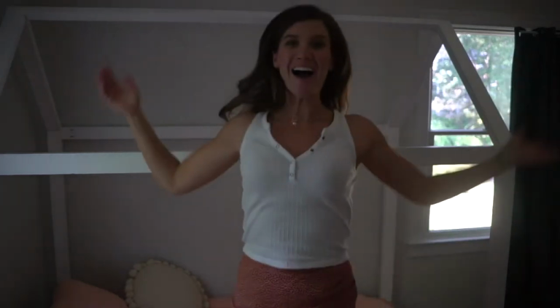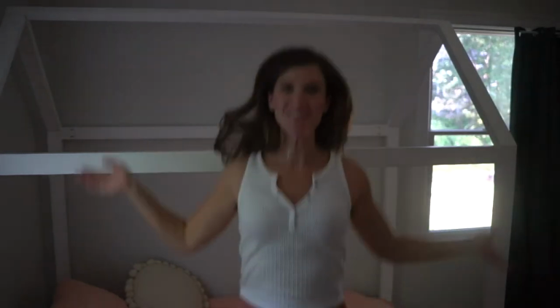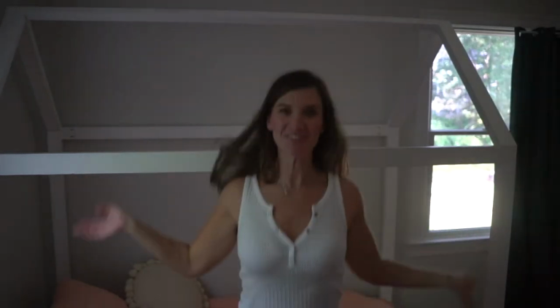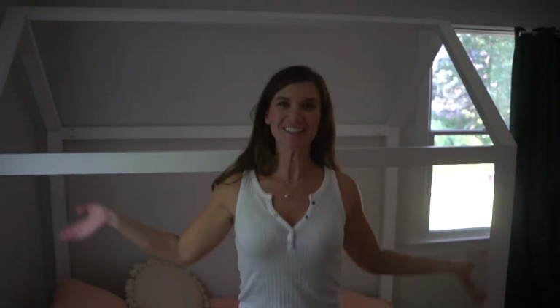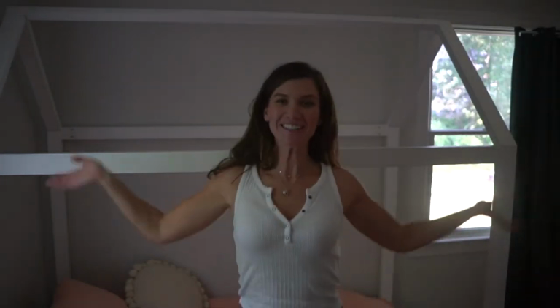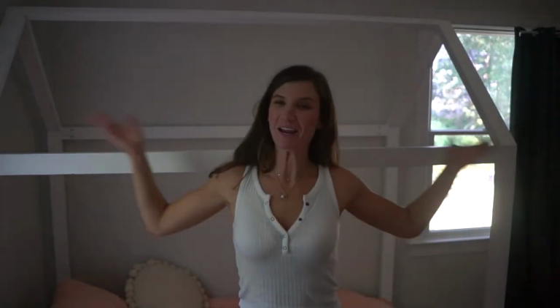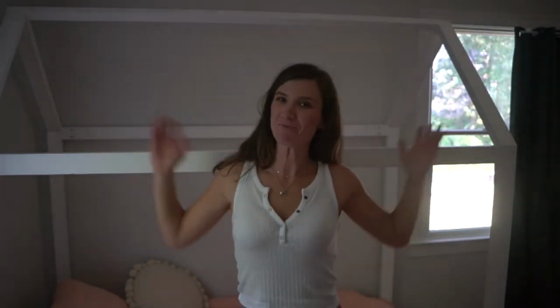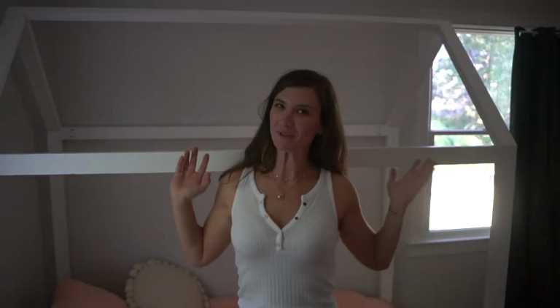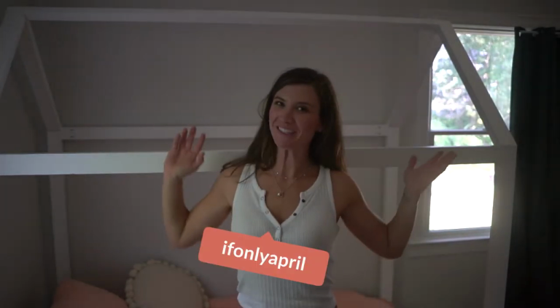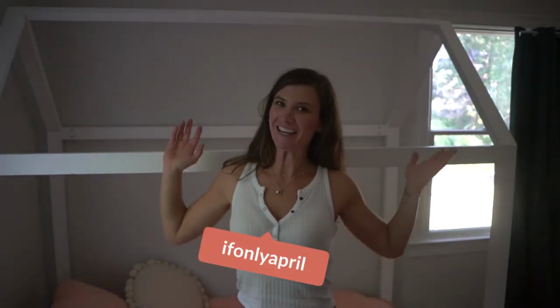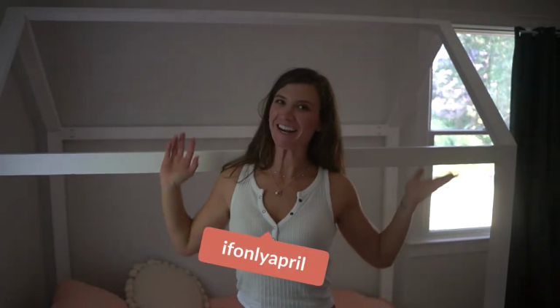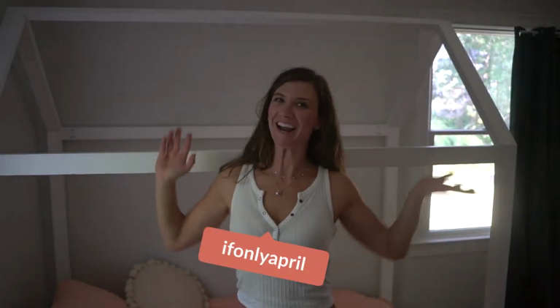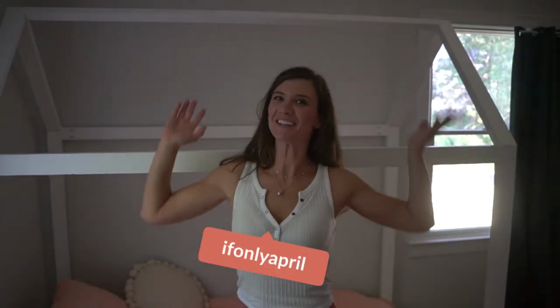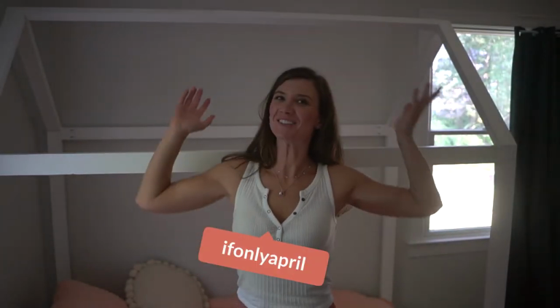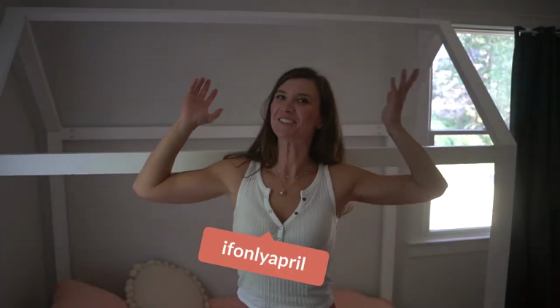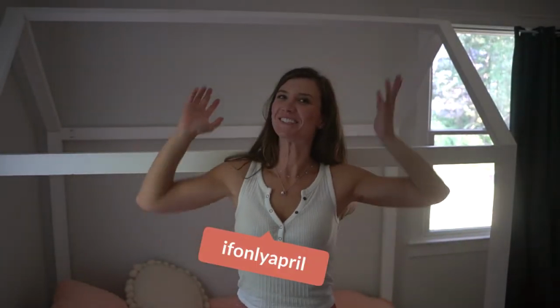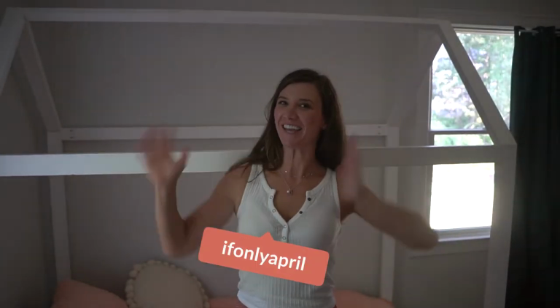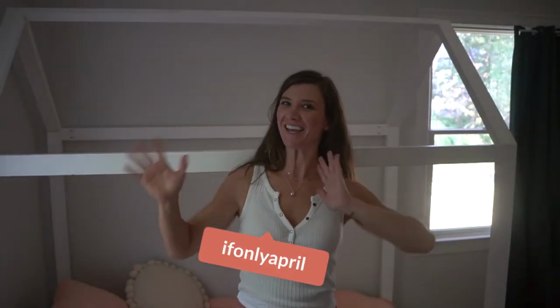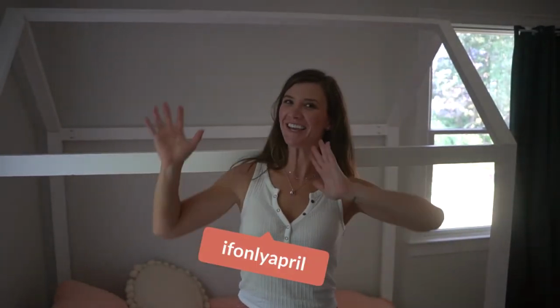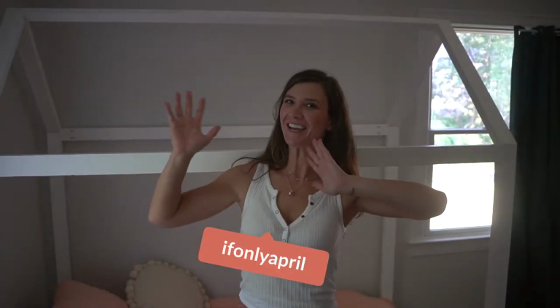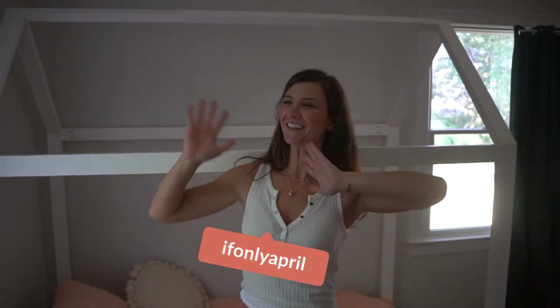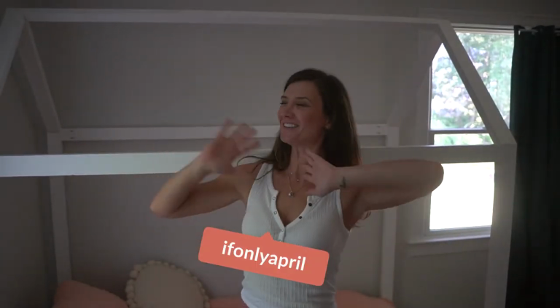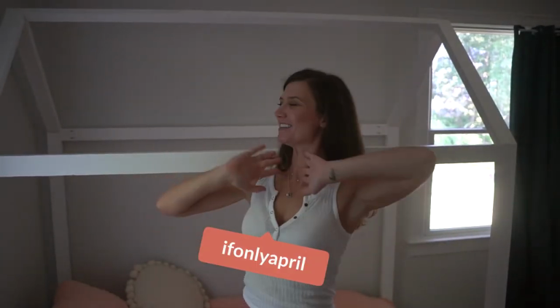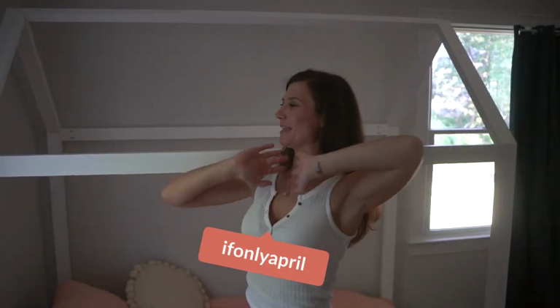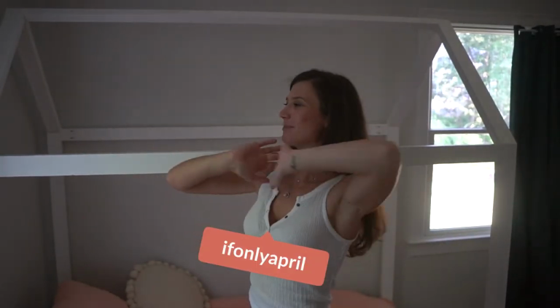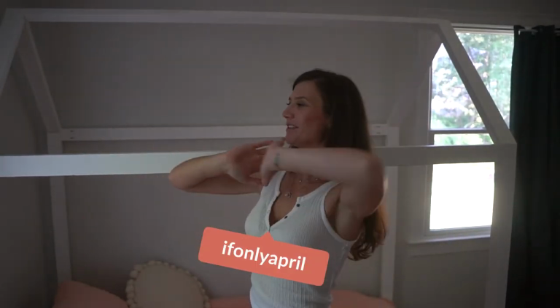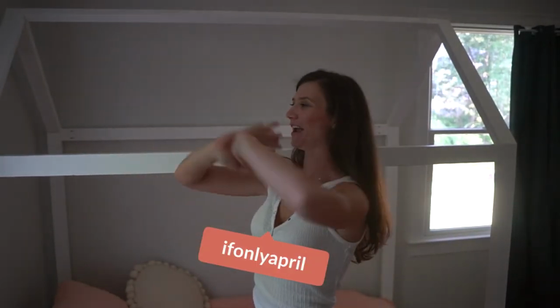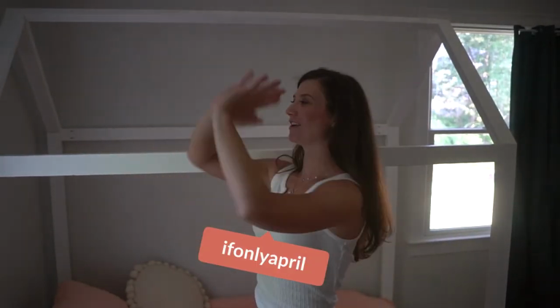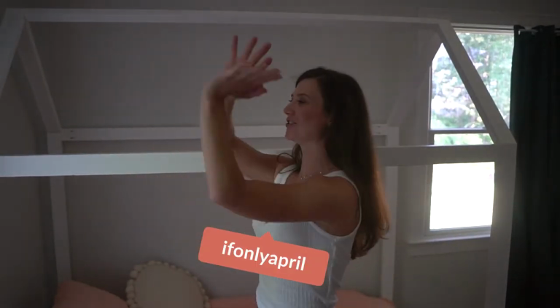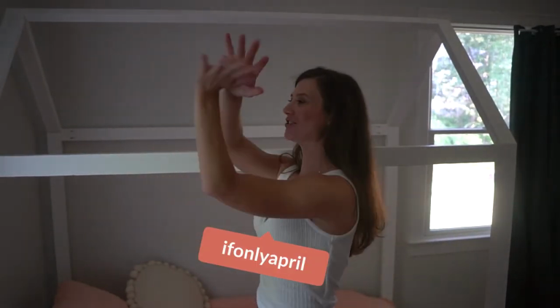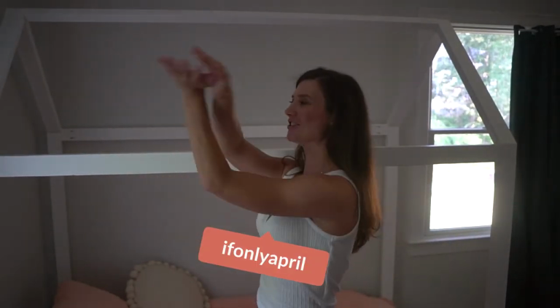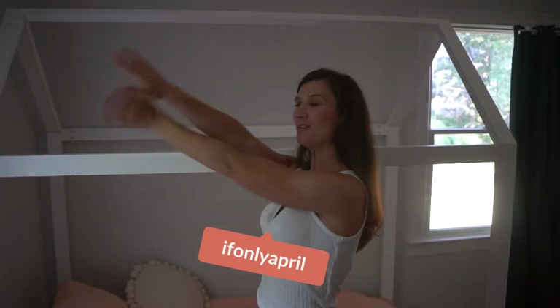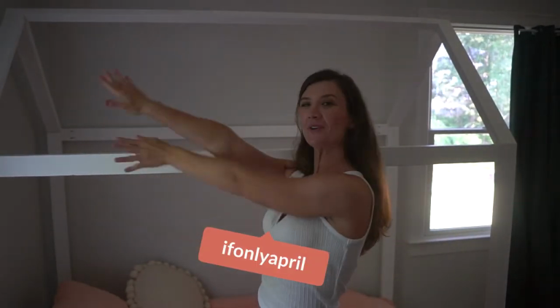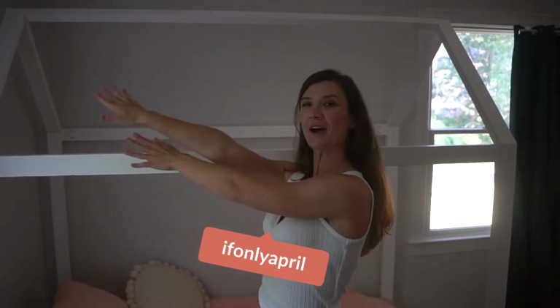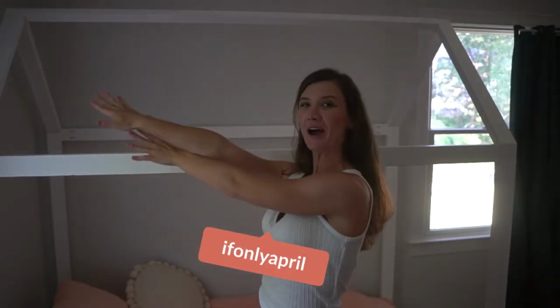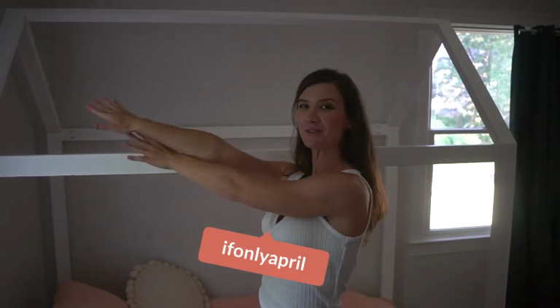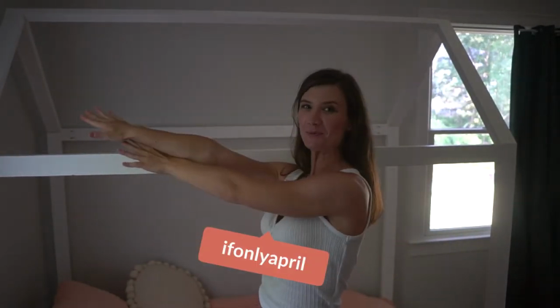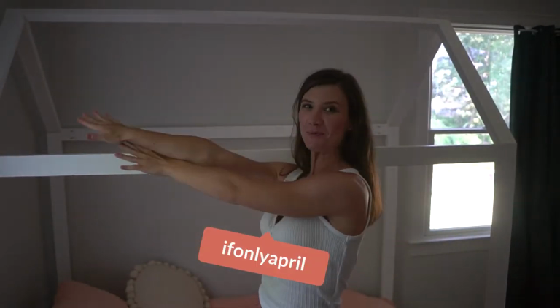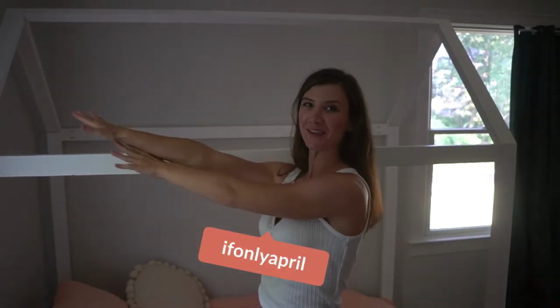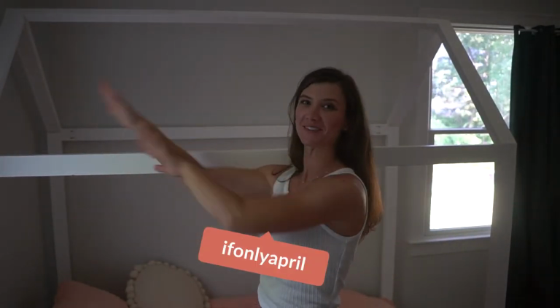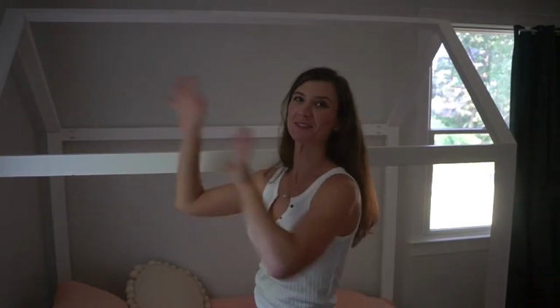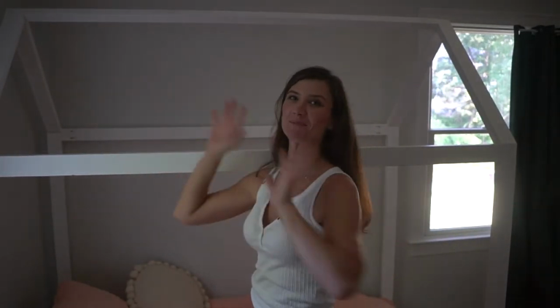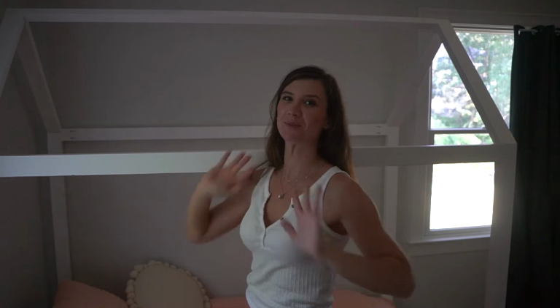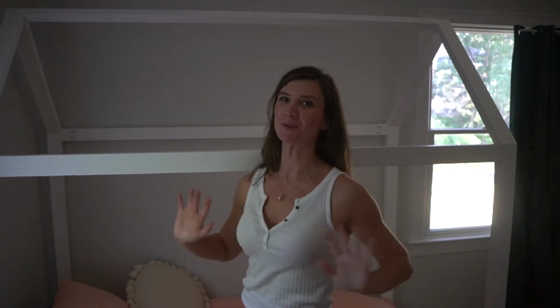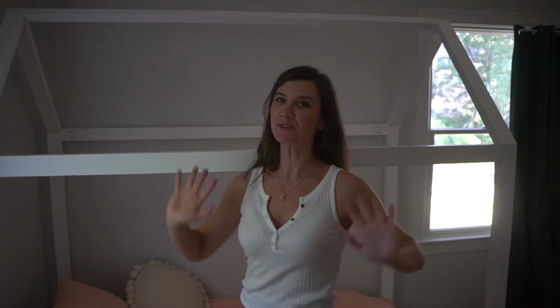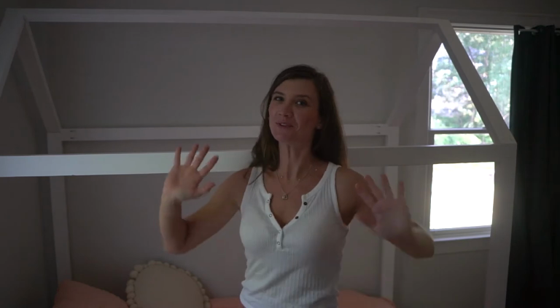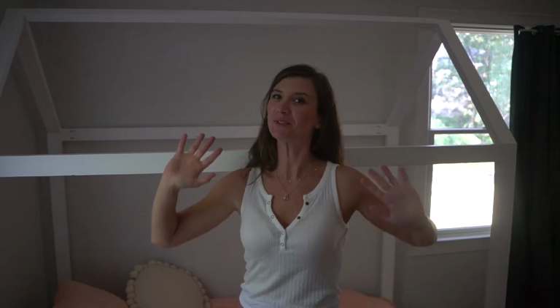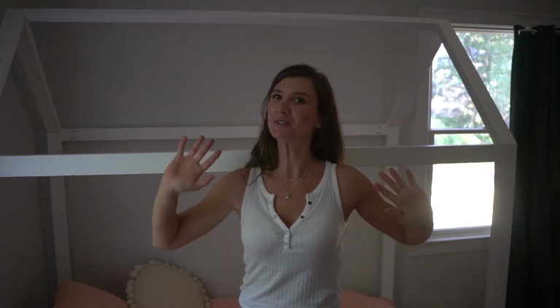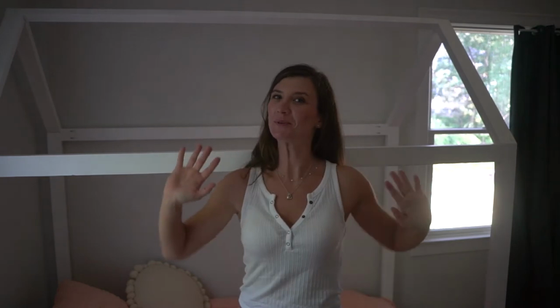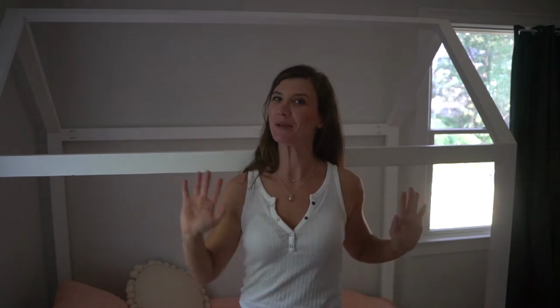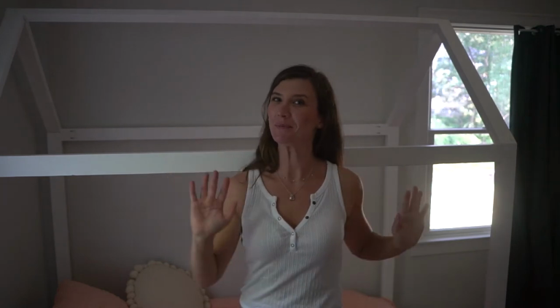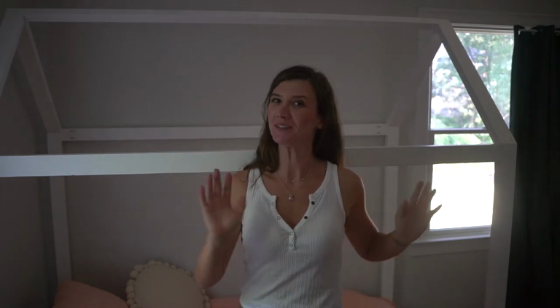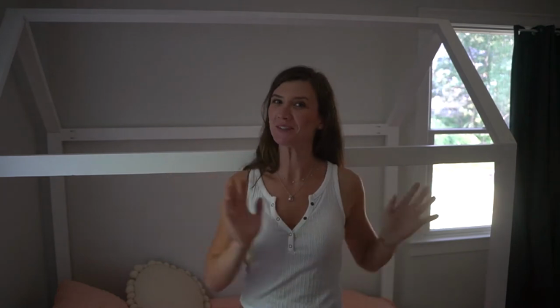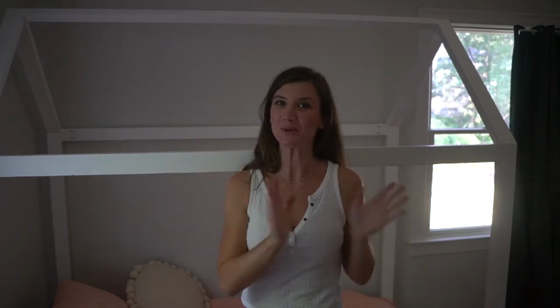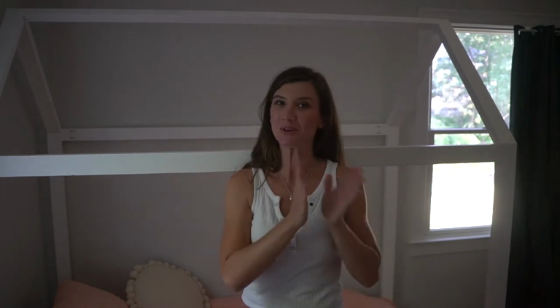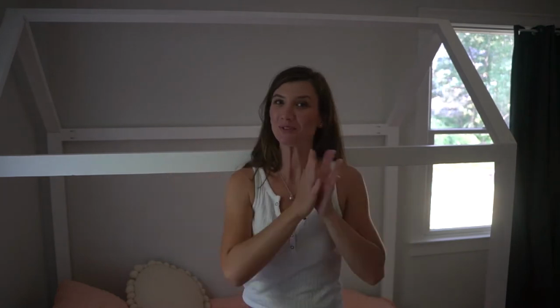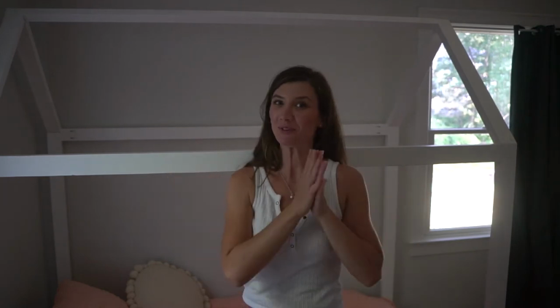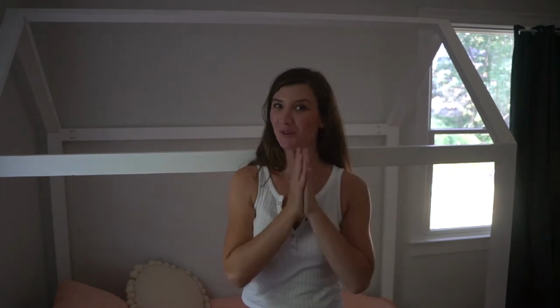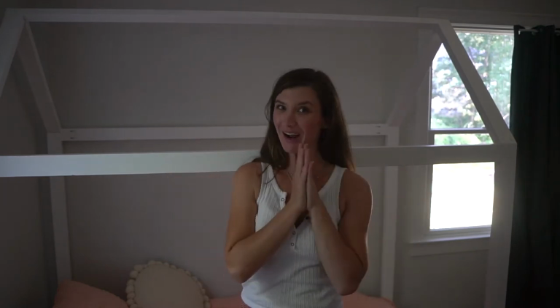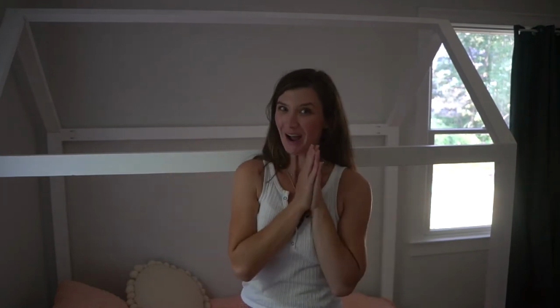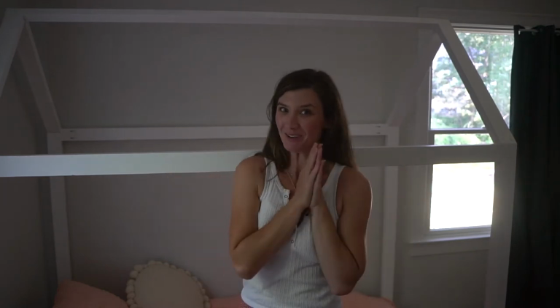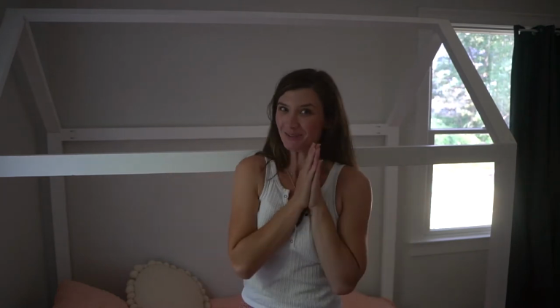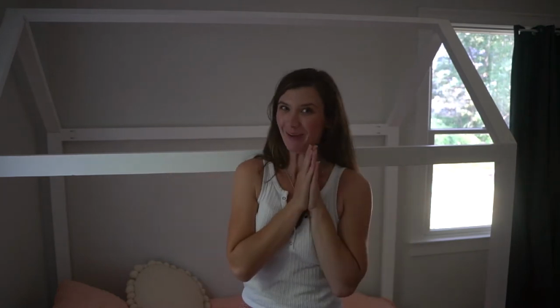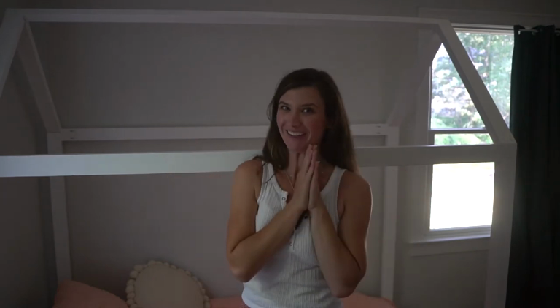Hi friends, Aprilos here, and today in today's episode I'm going to show you how to make this beautiful twin Montessori floor house bed.